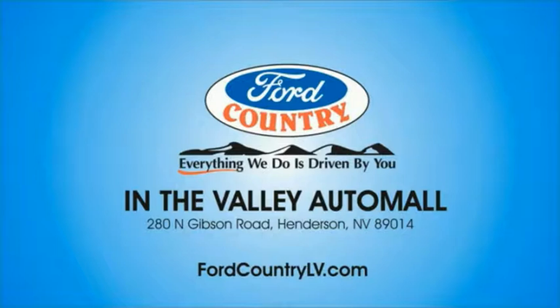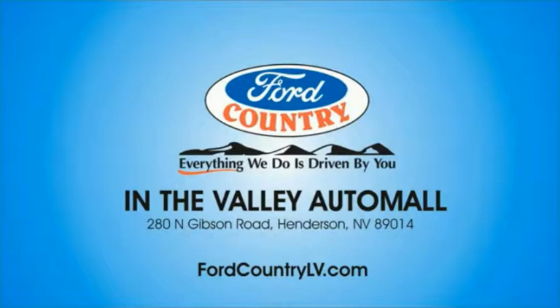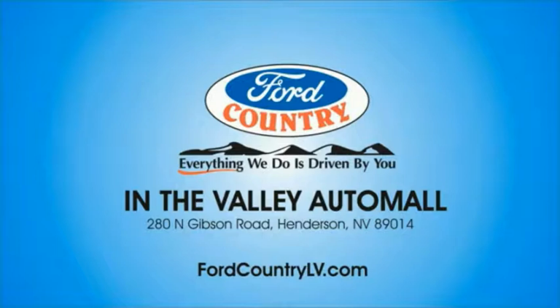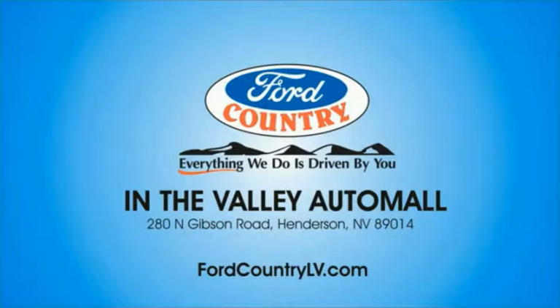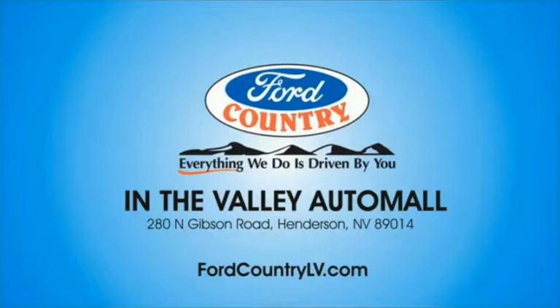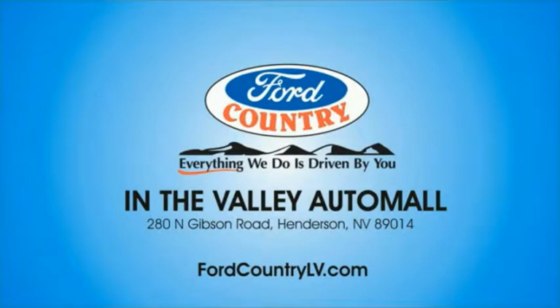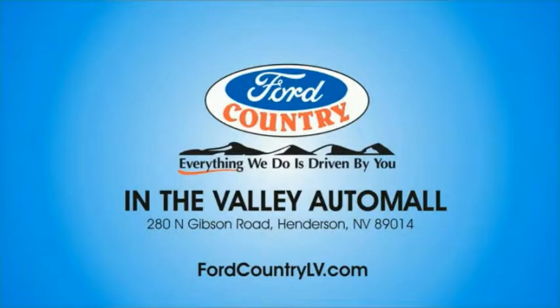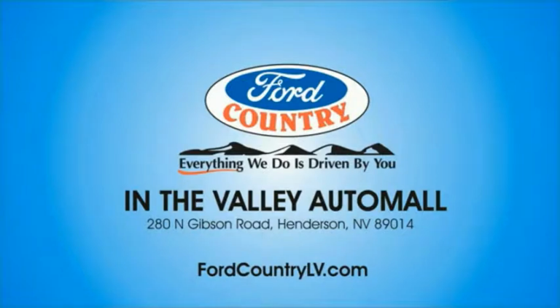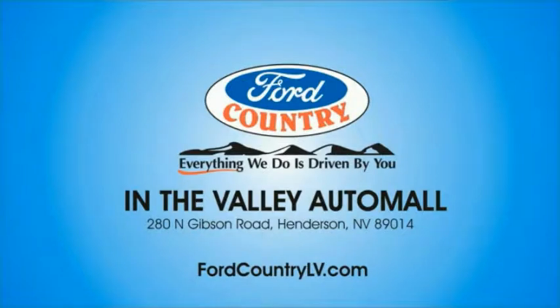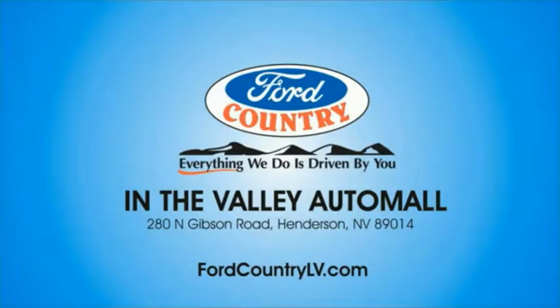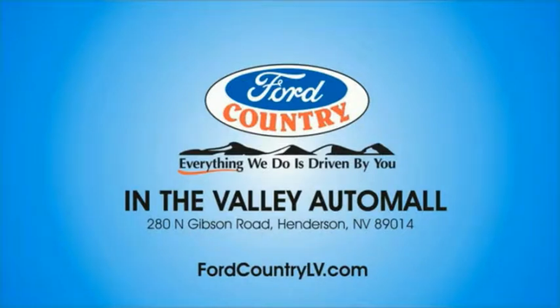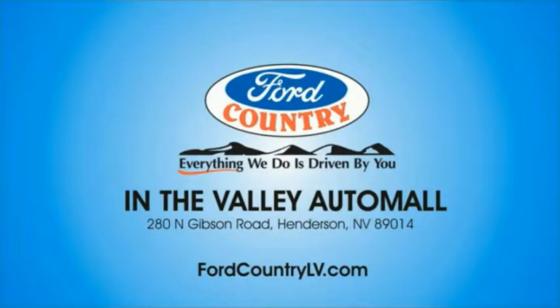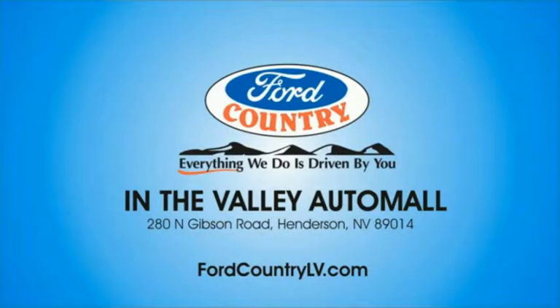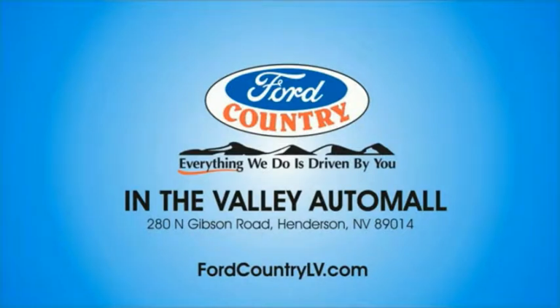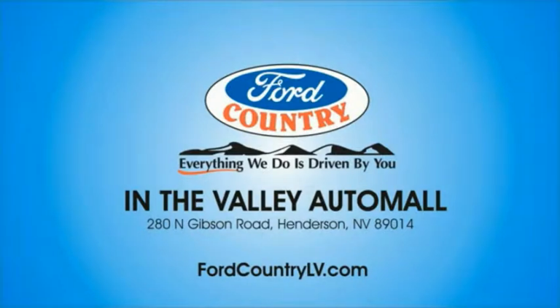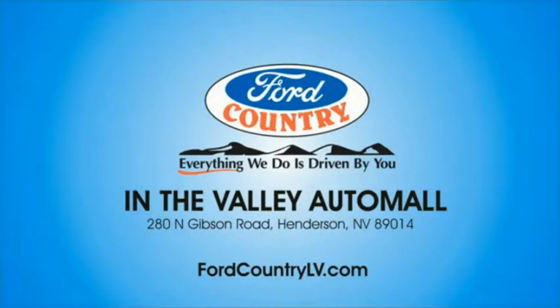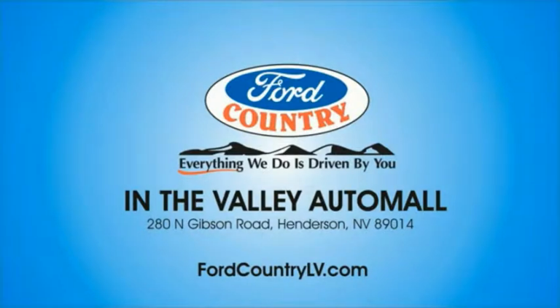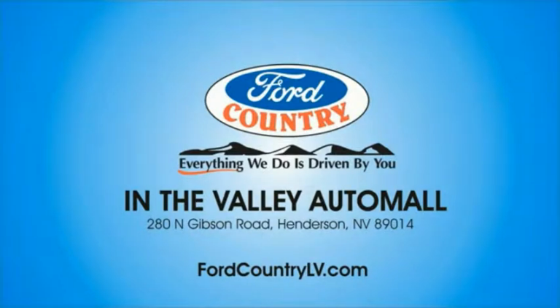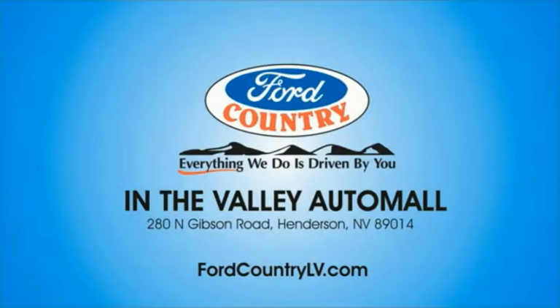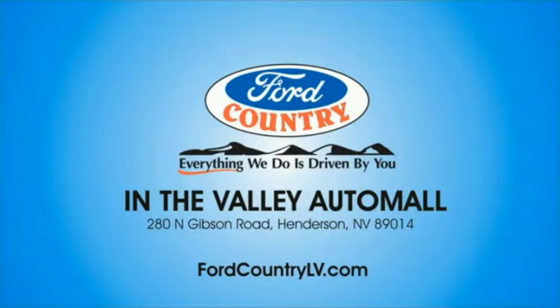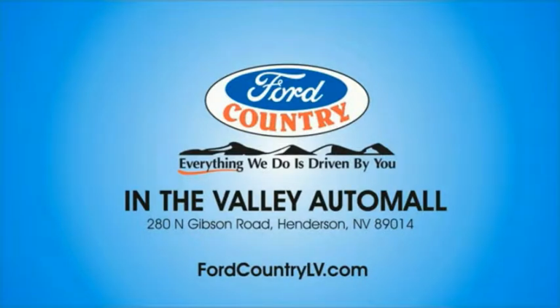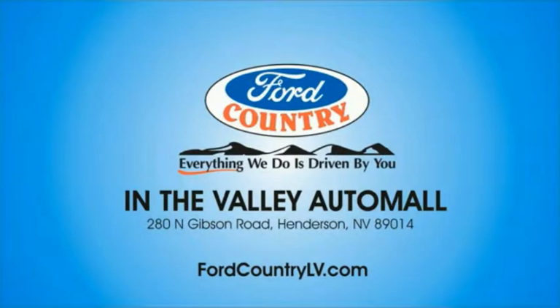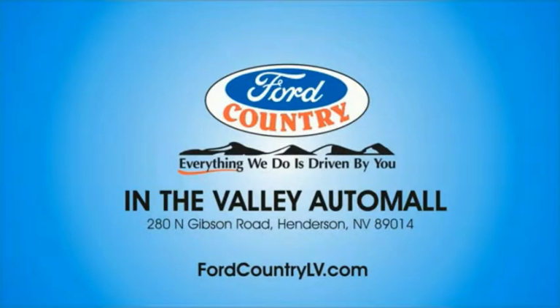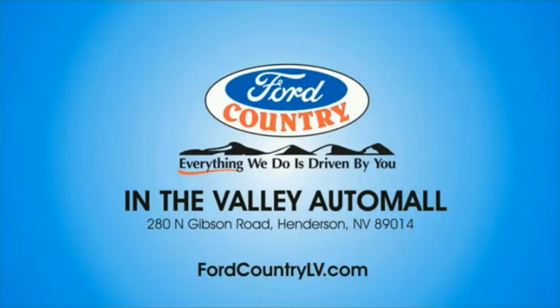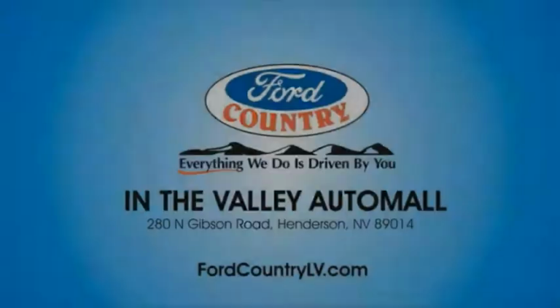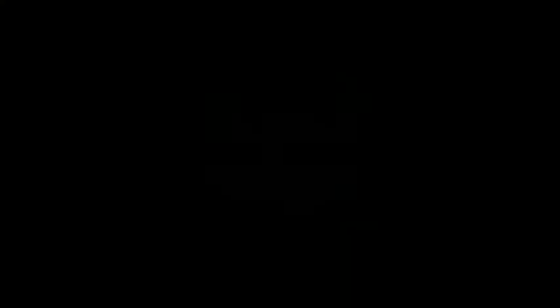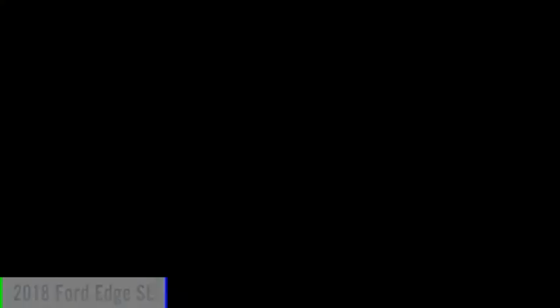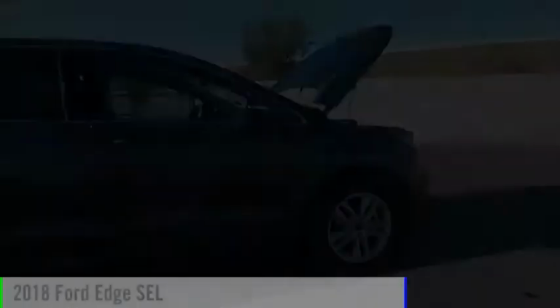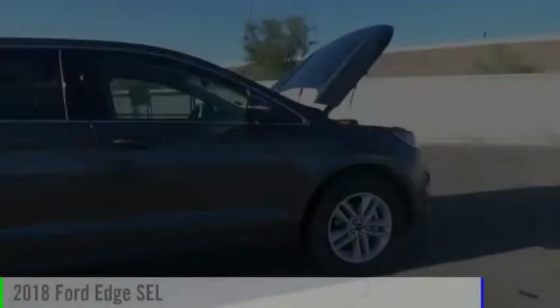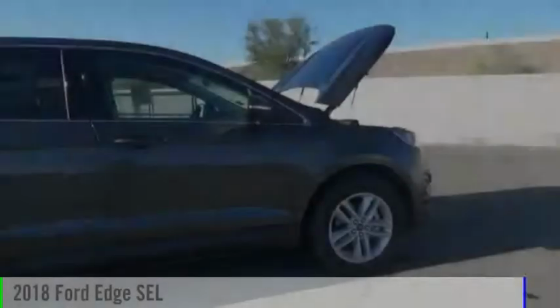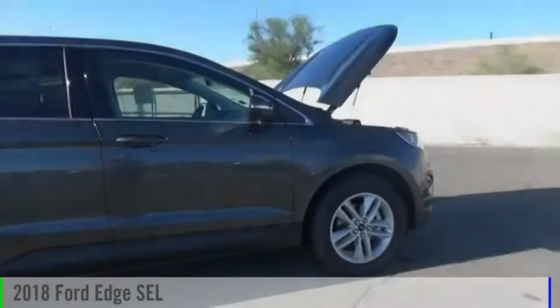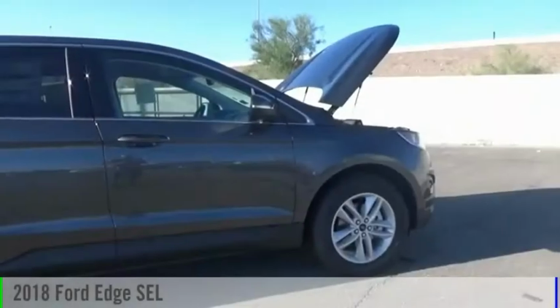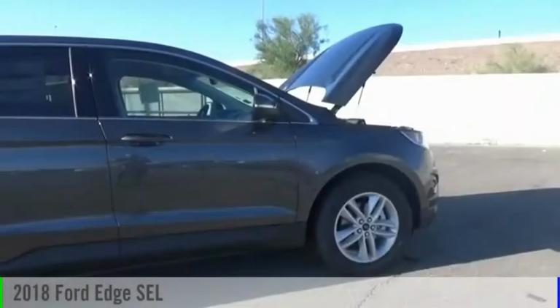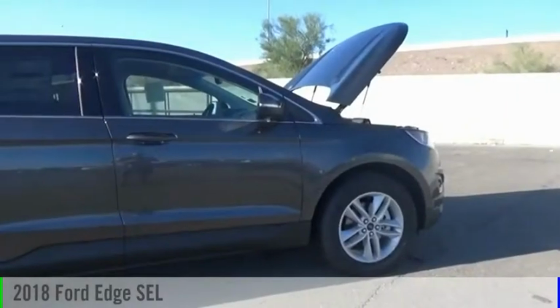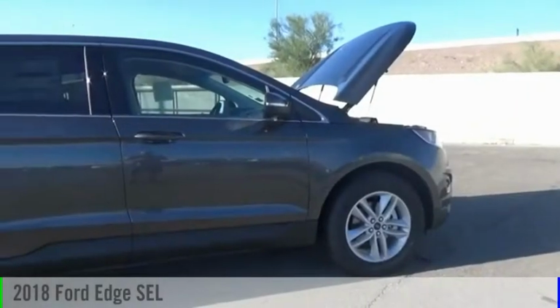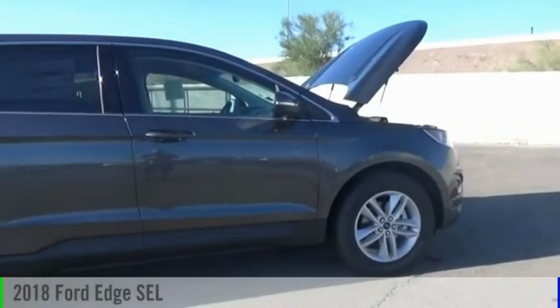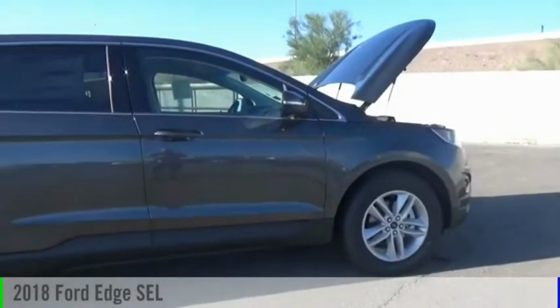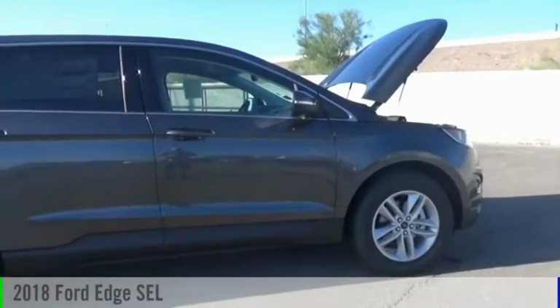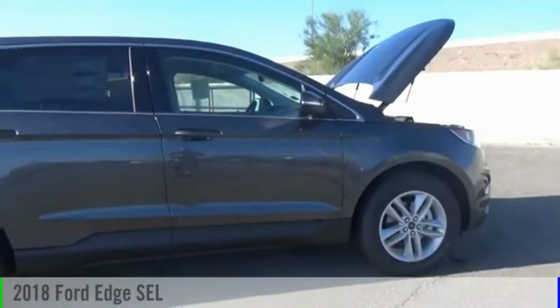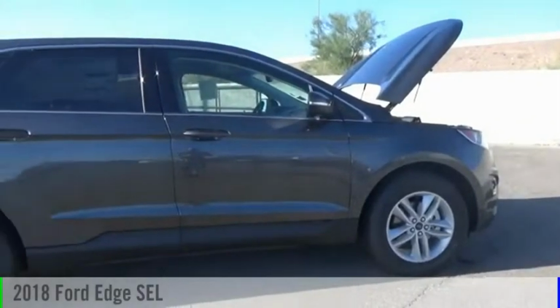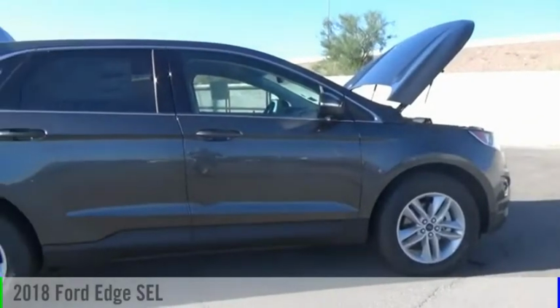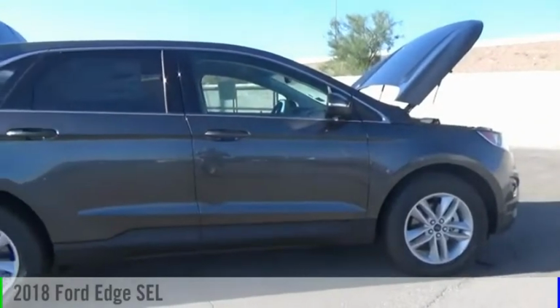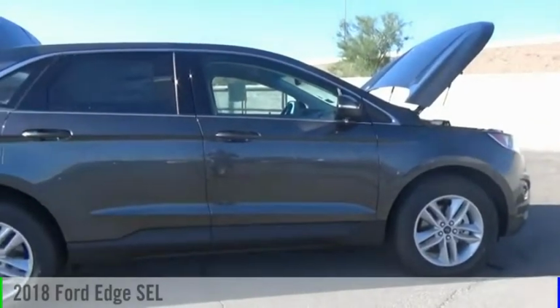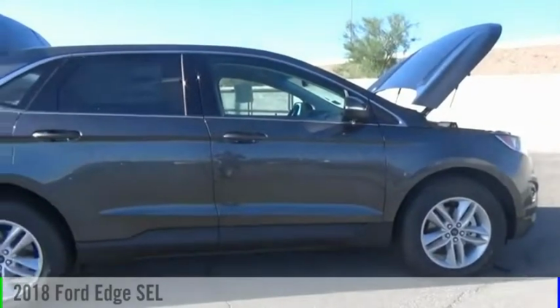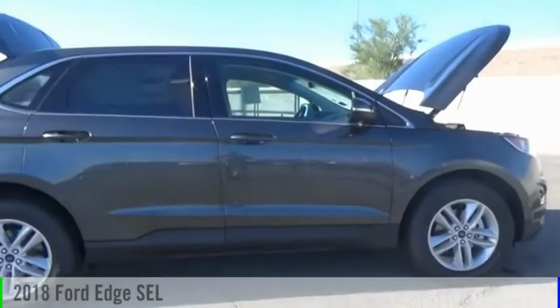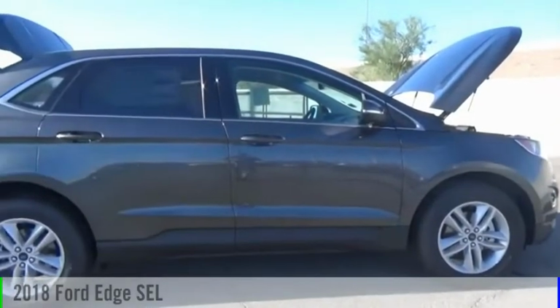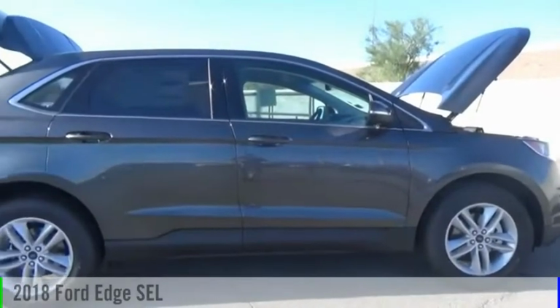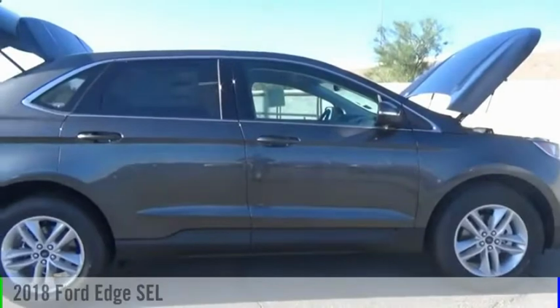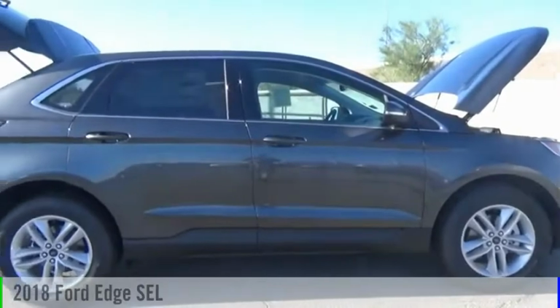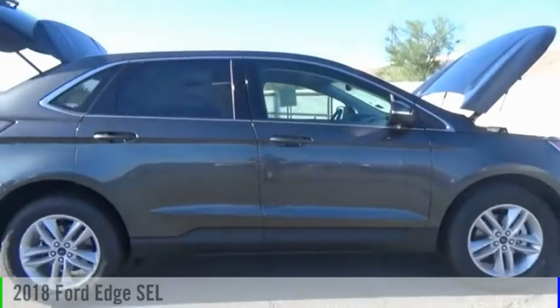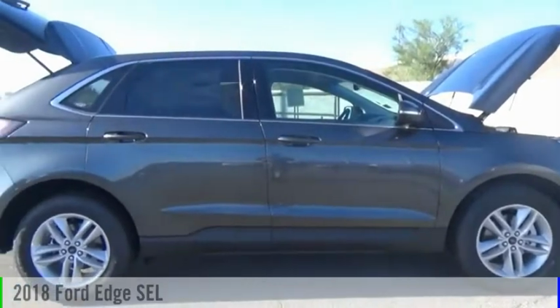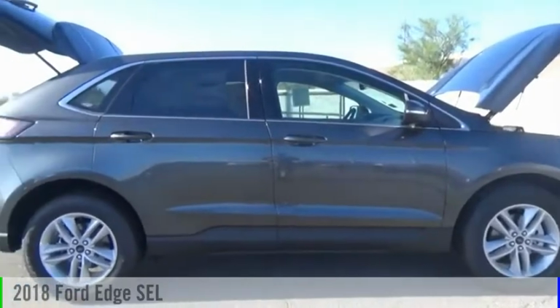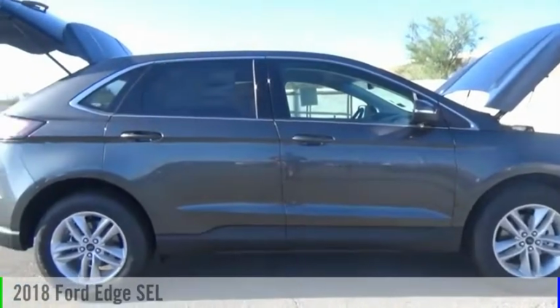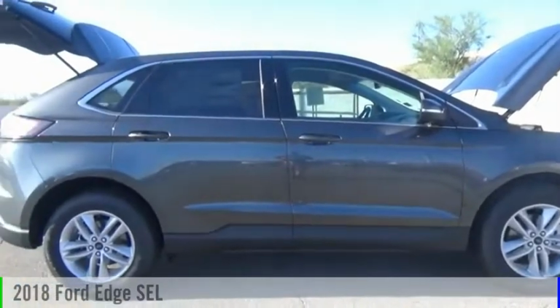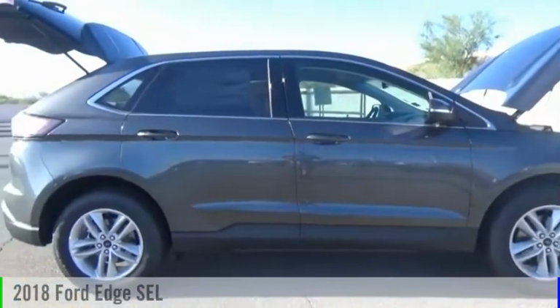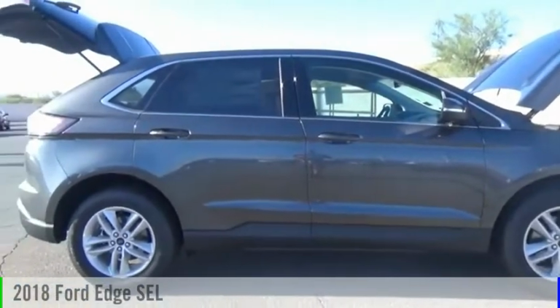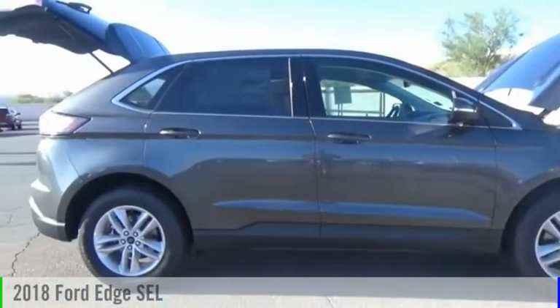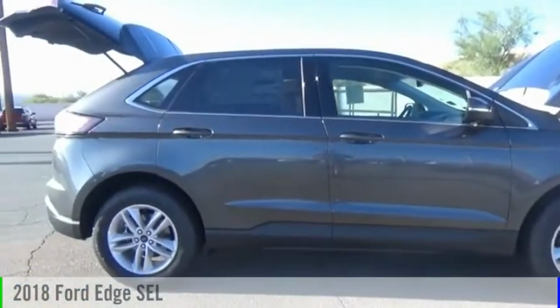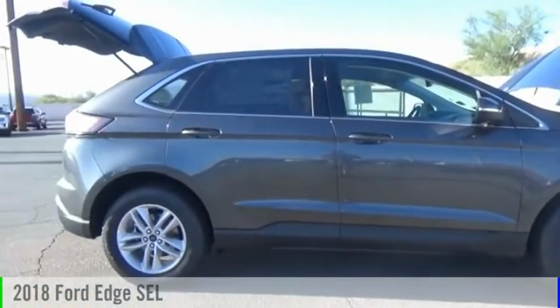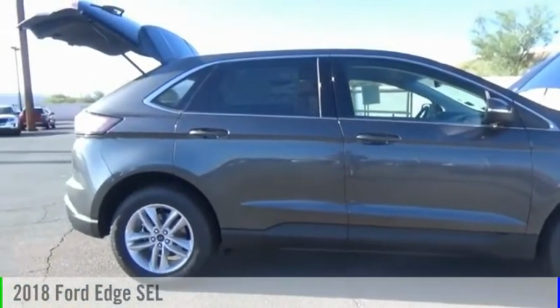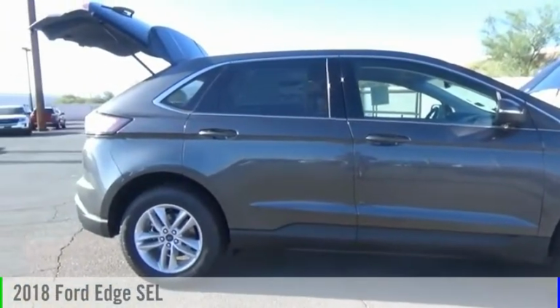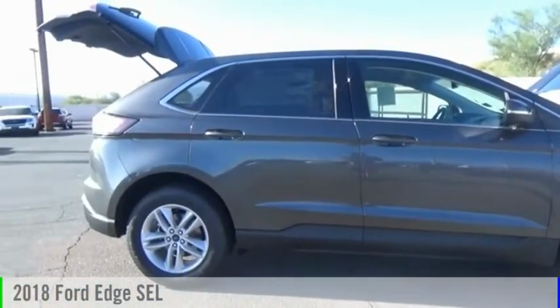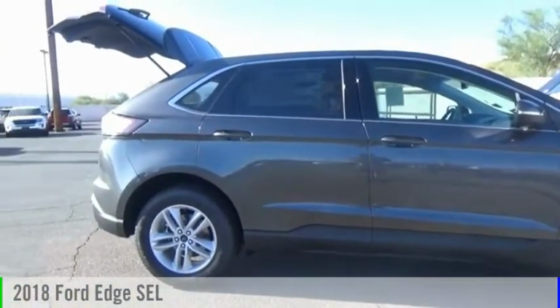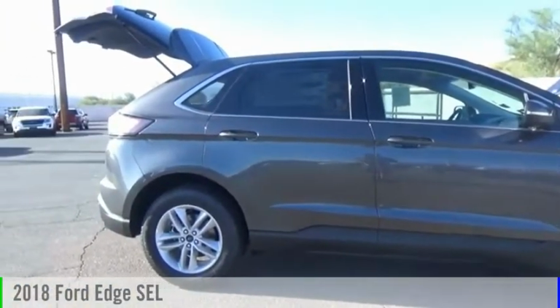Visit Ford Country in the Valley Auto Mall today. Stop by and take a look at the 2018 Edge.